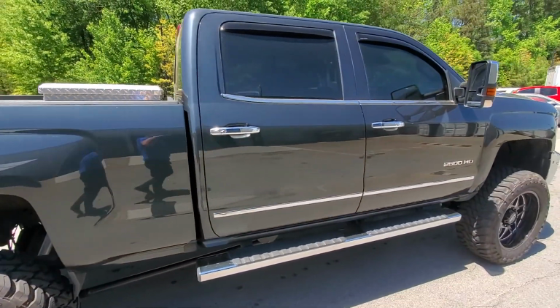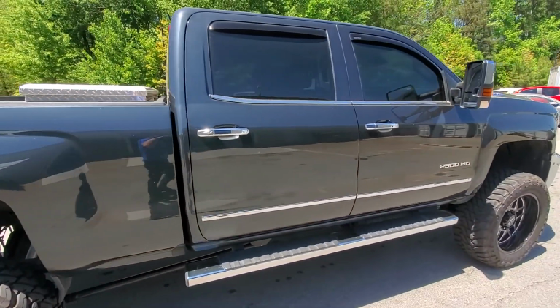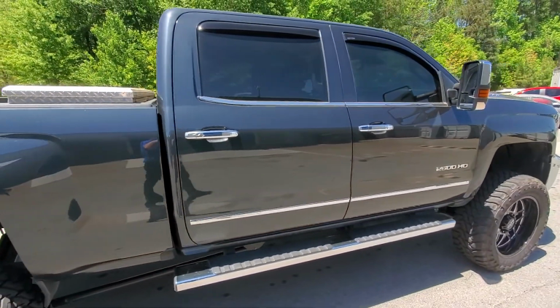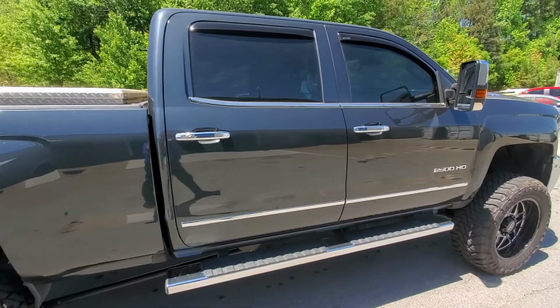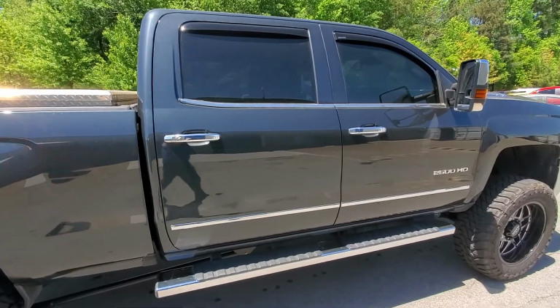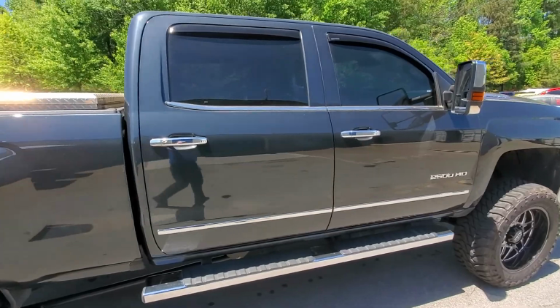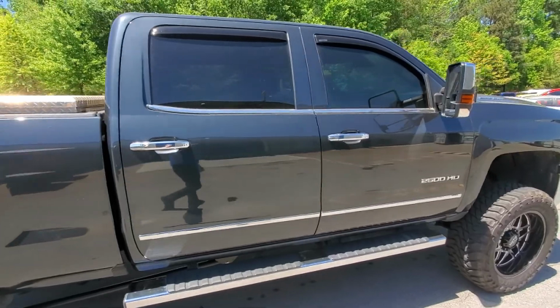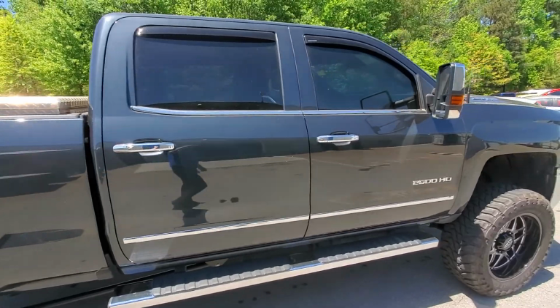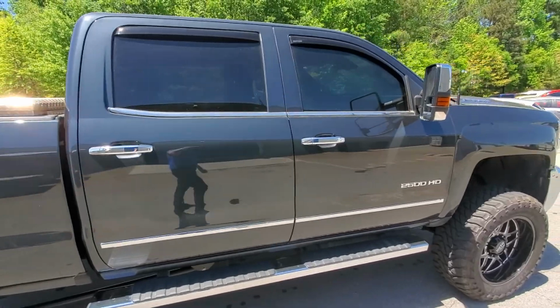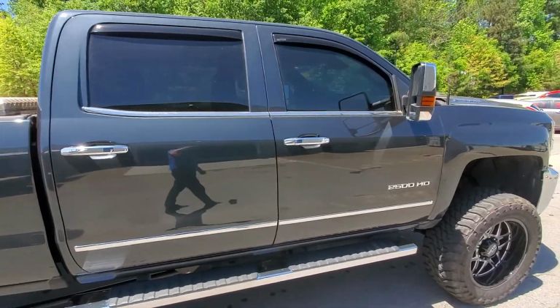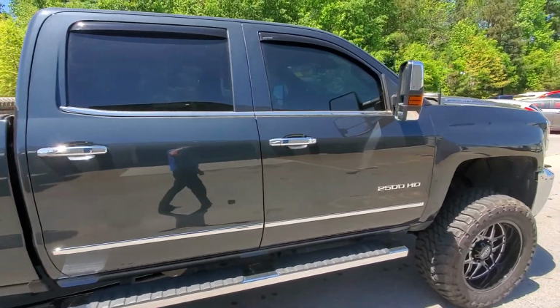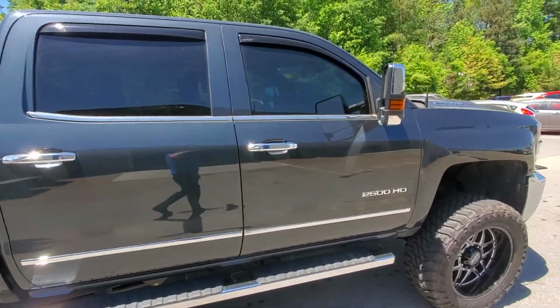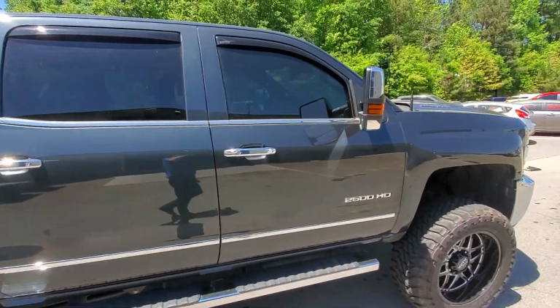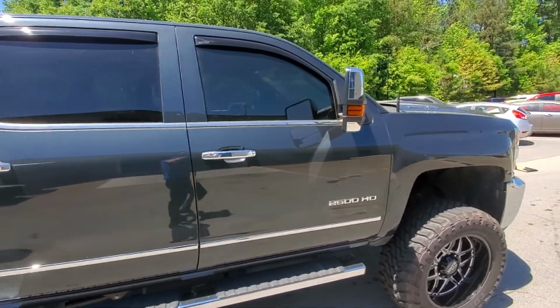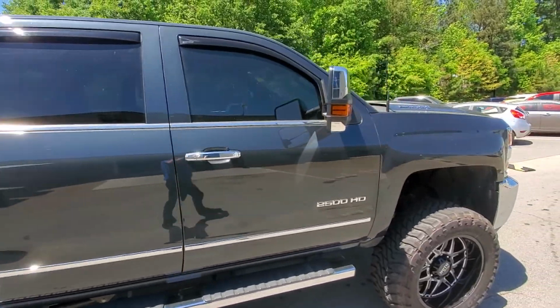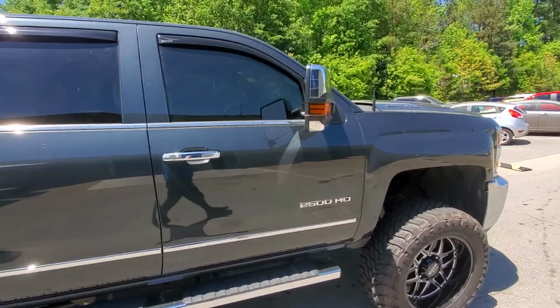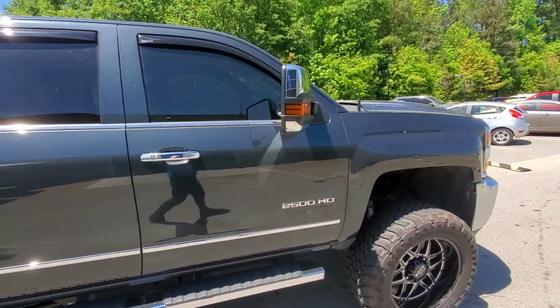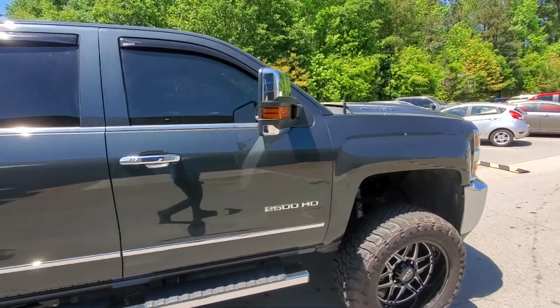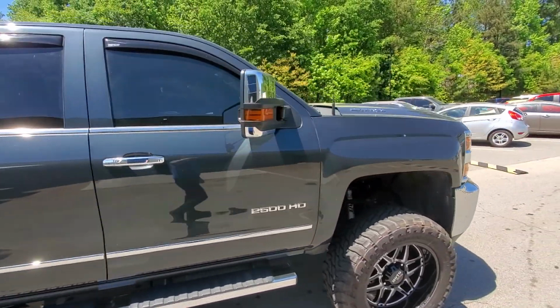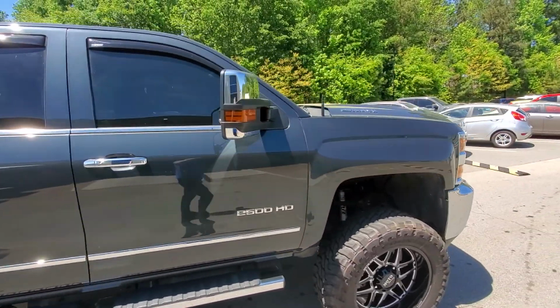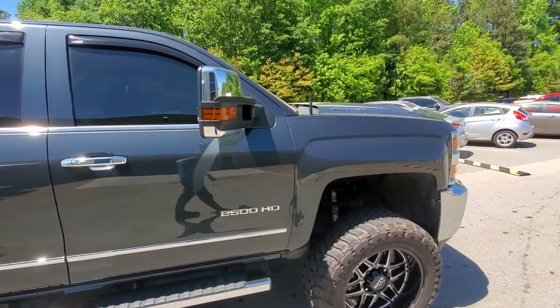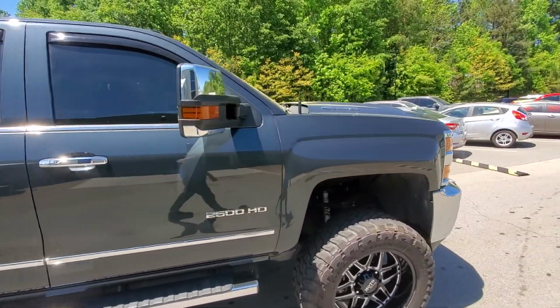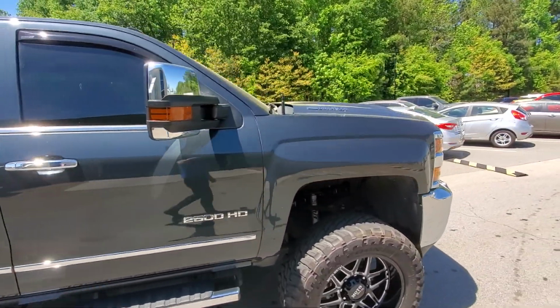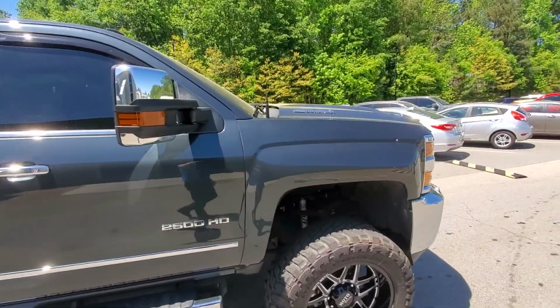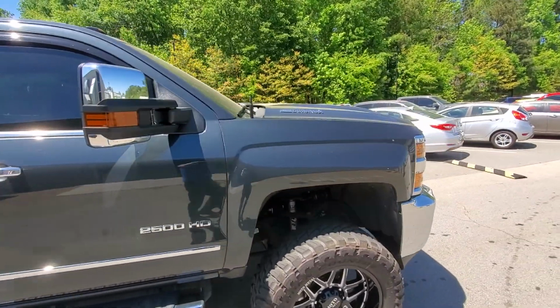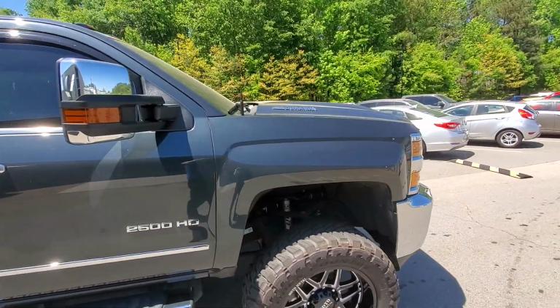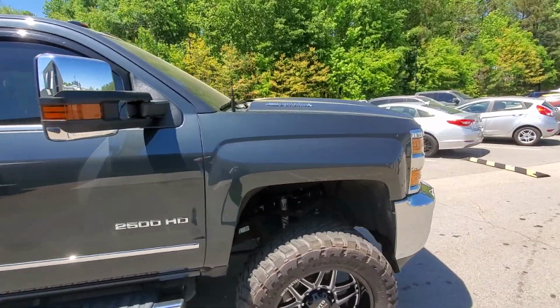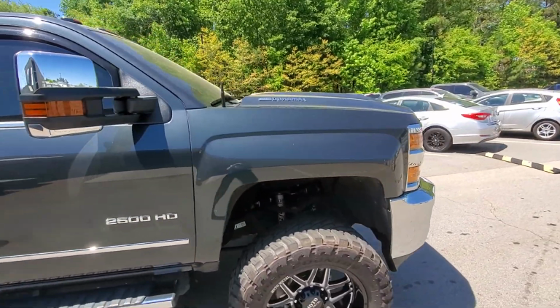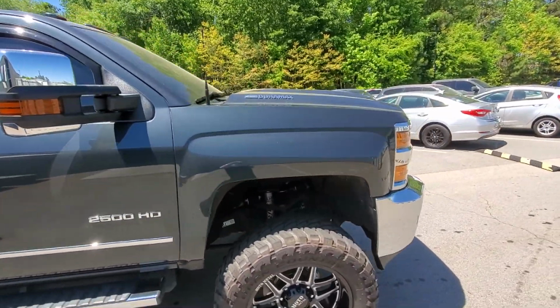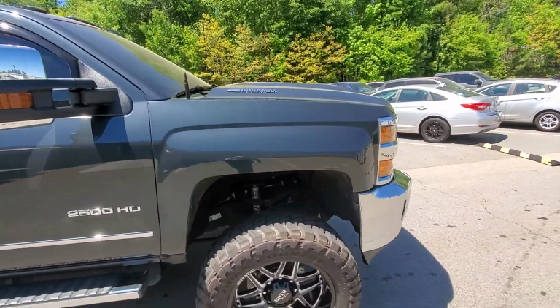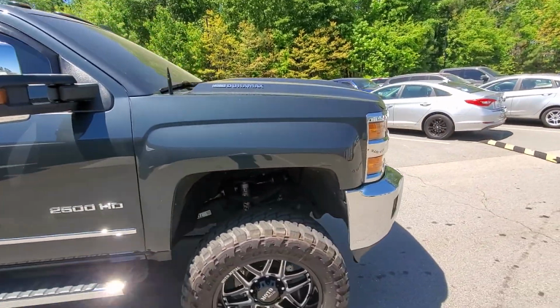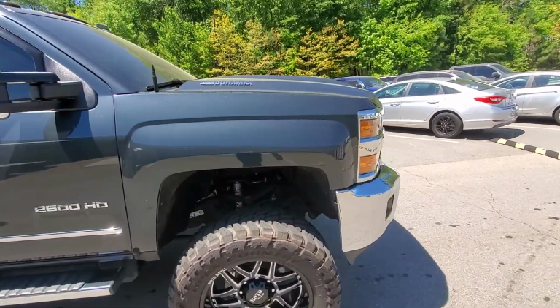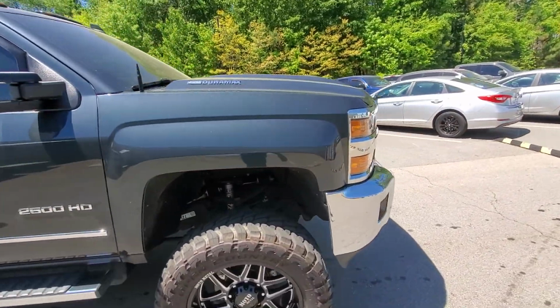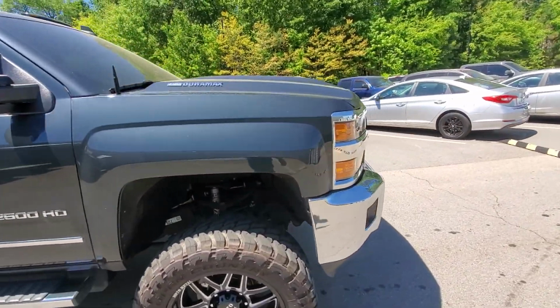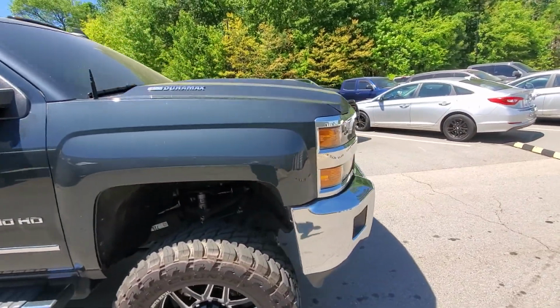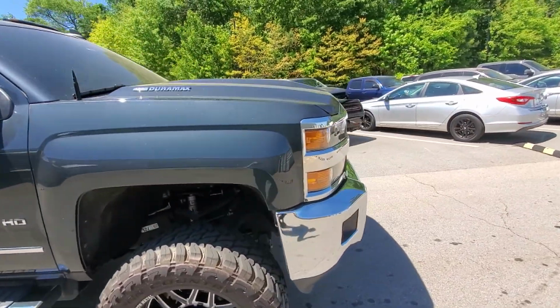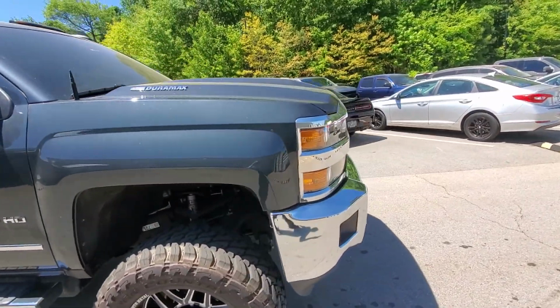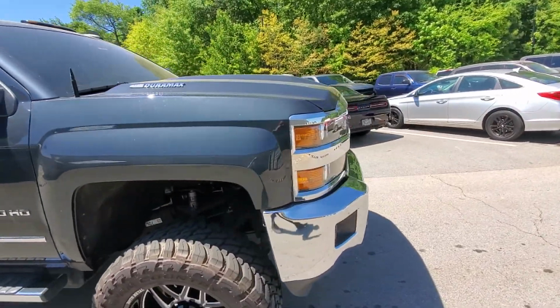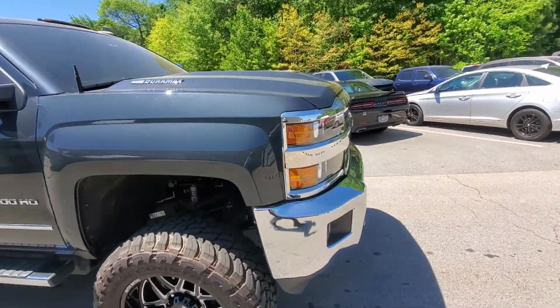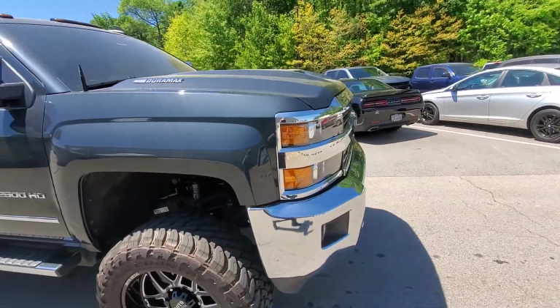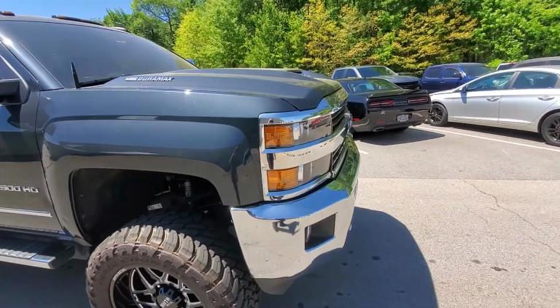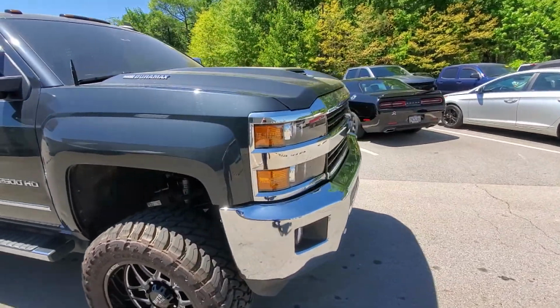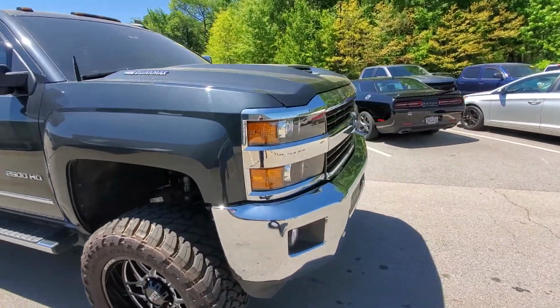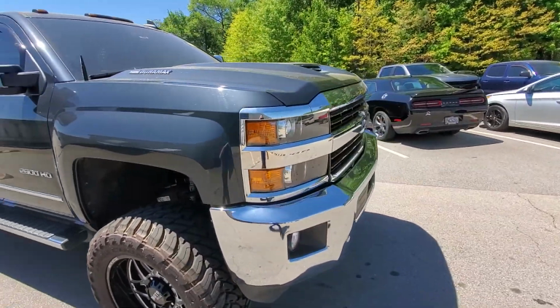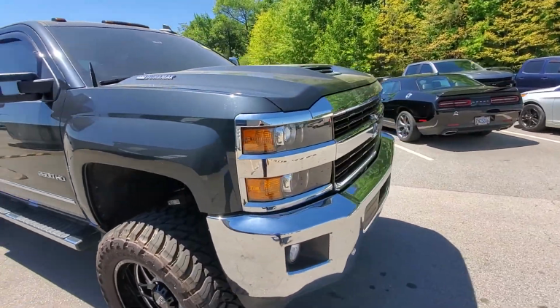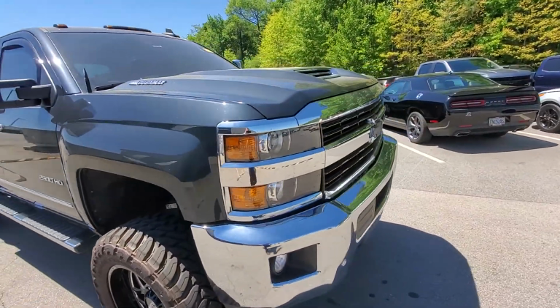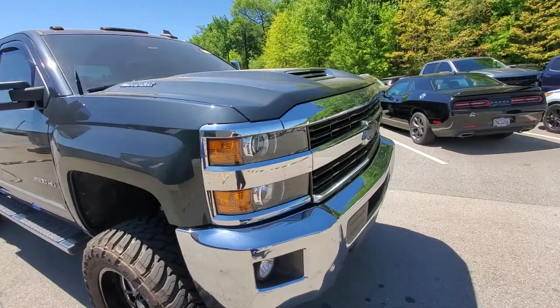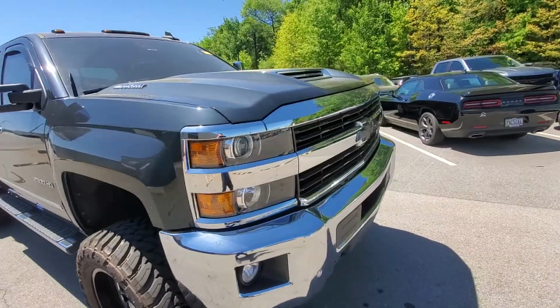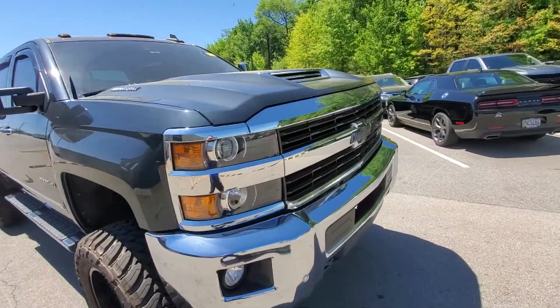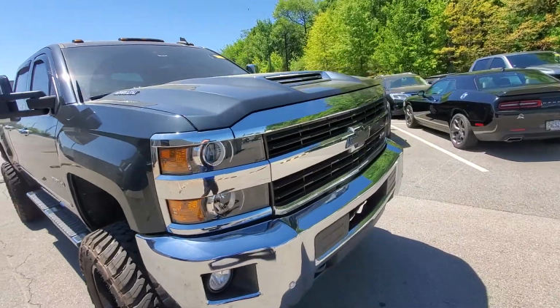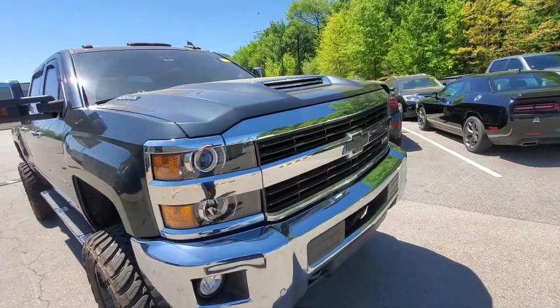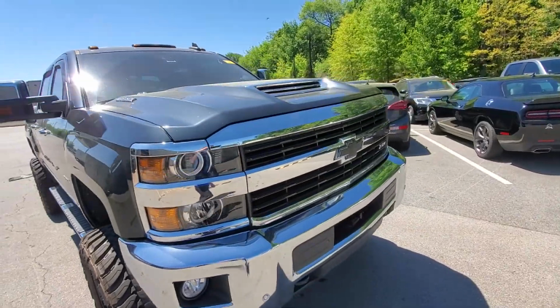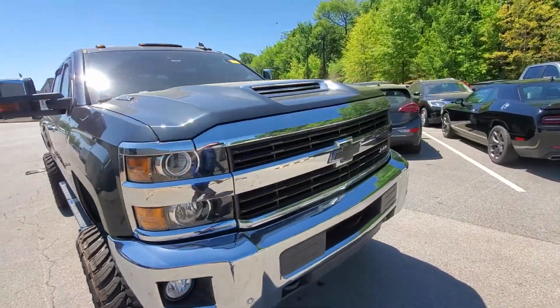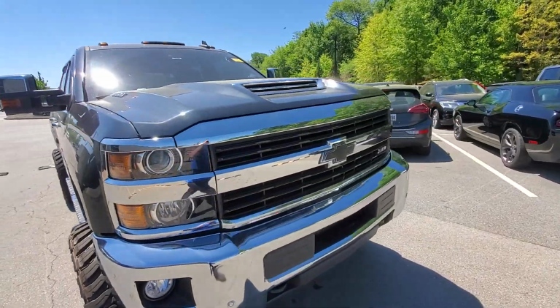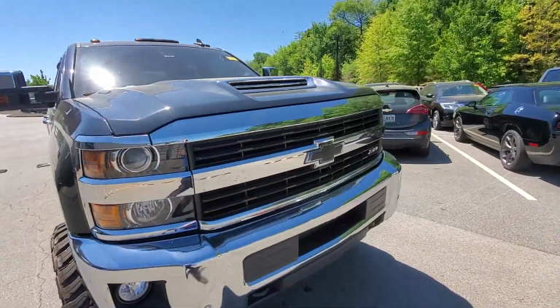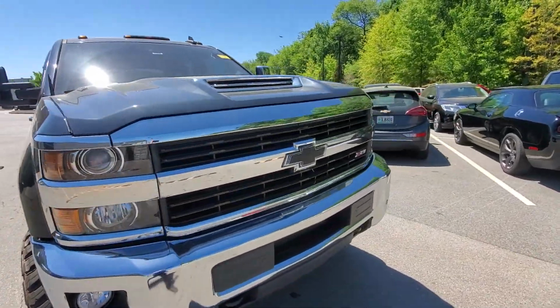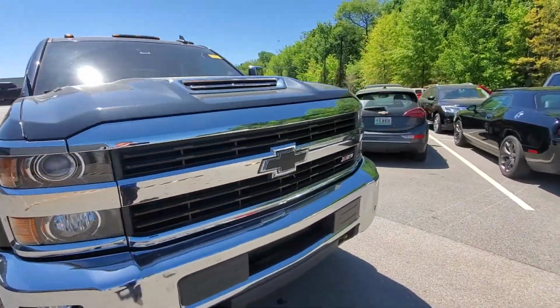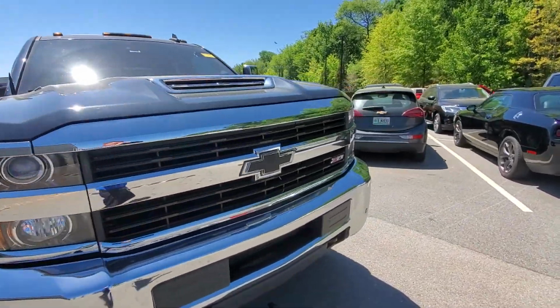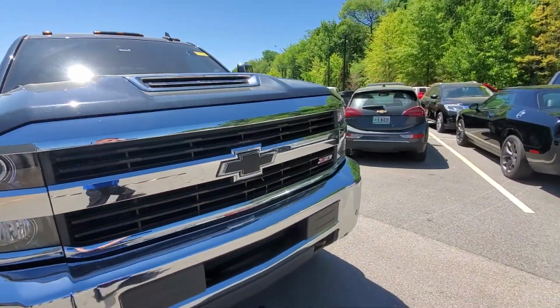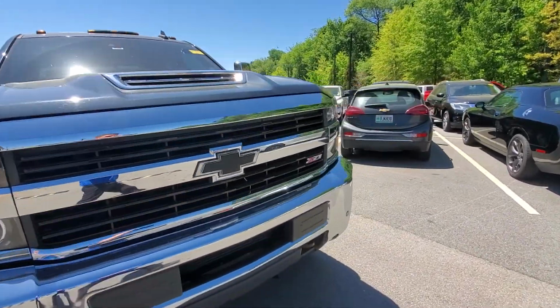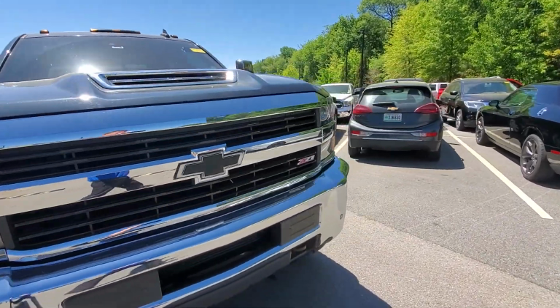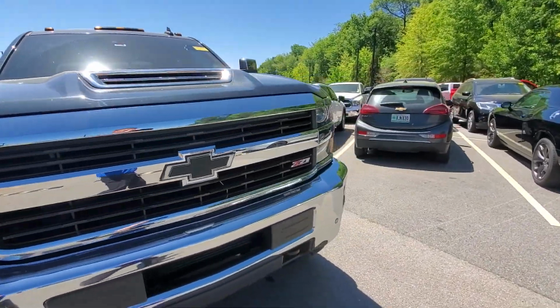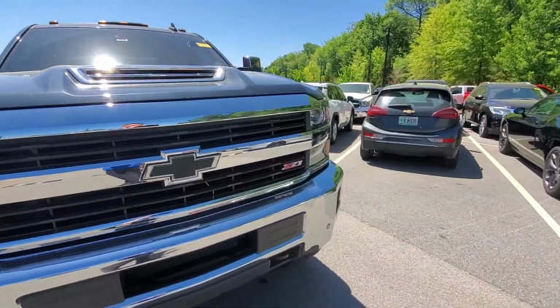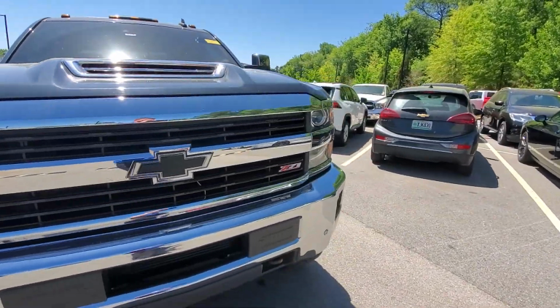Now if you have any questions about this vehicle, please do feel free to give me a call here at 678-221-6037.